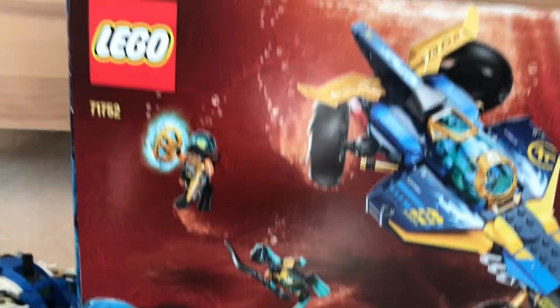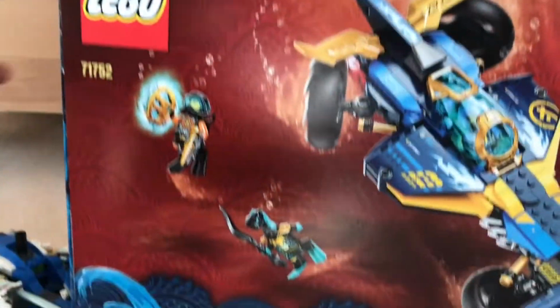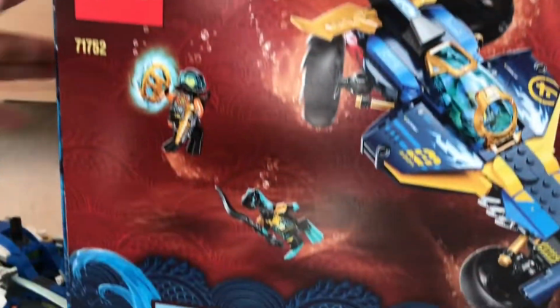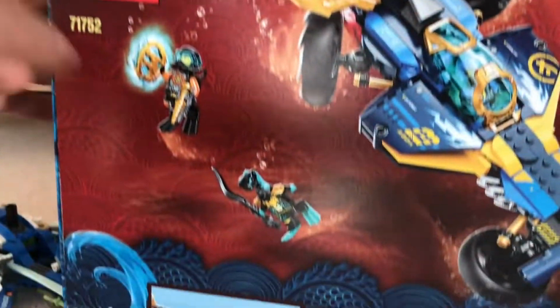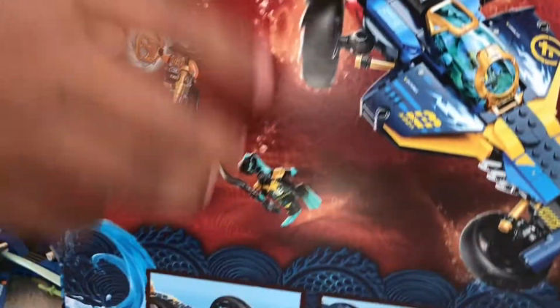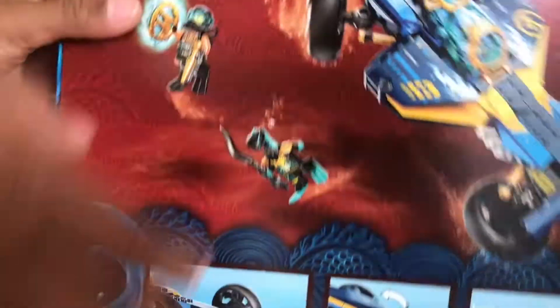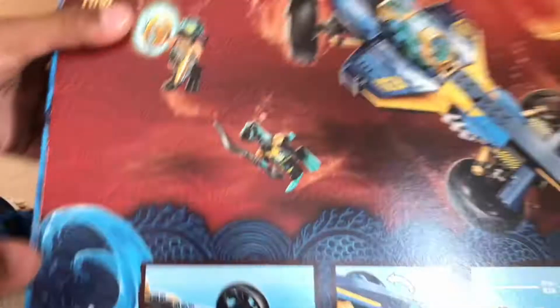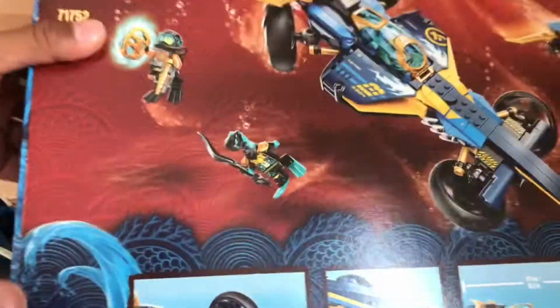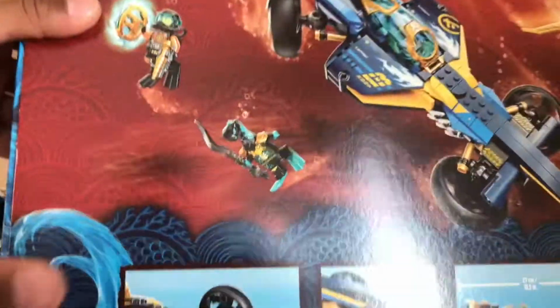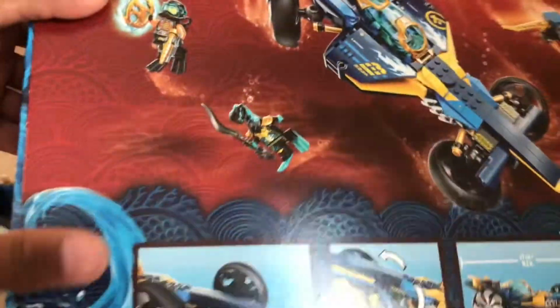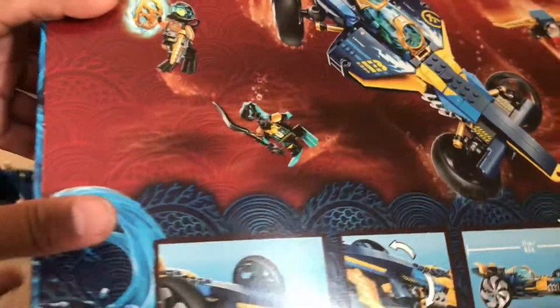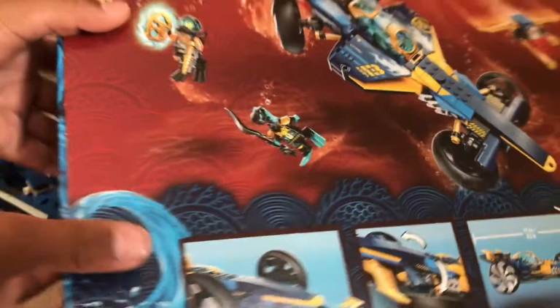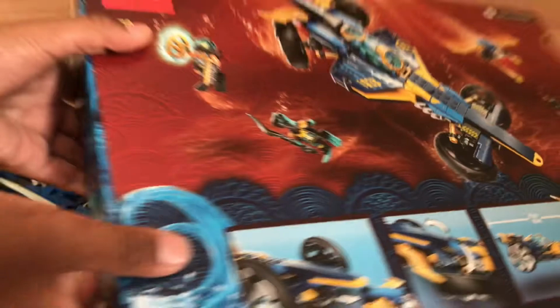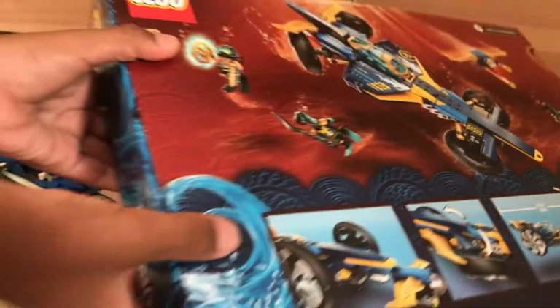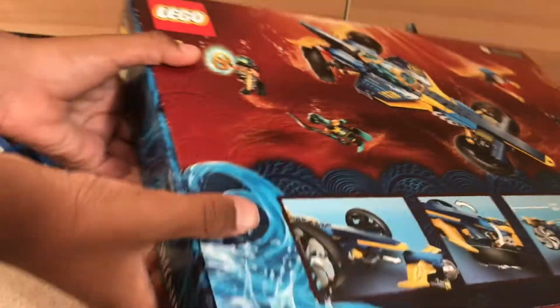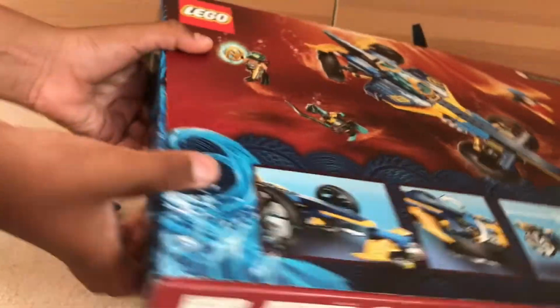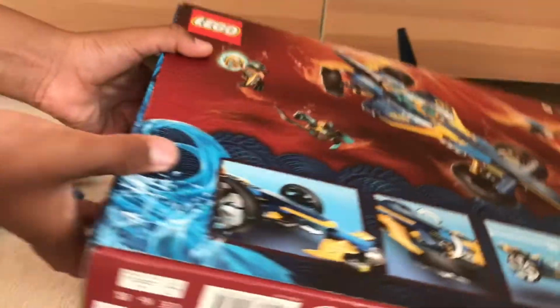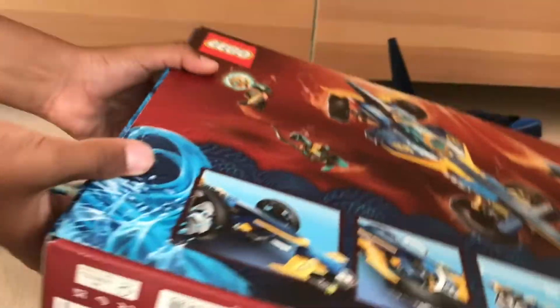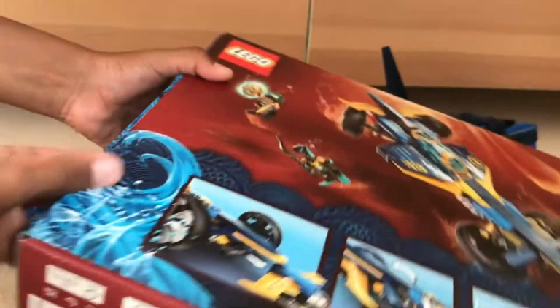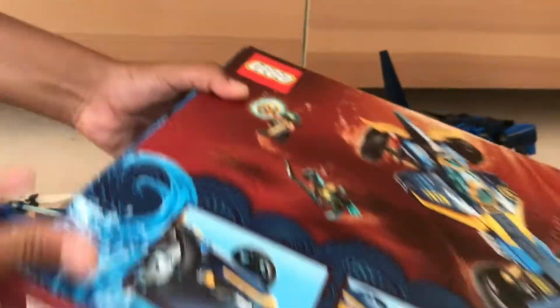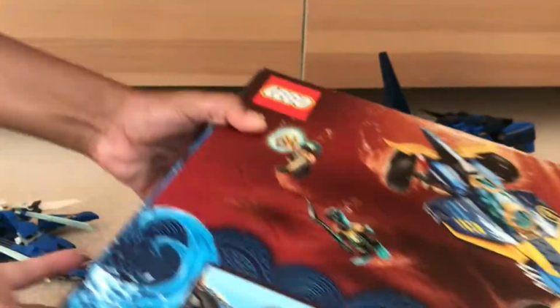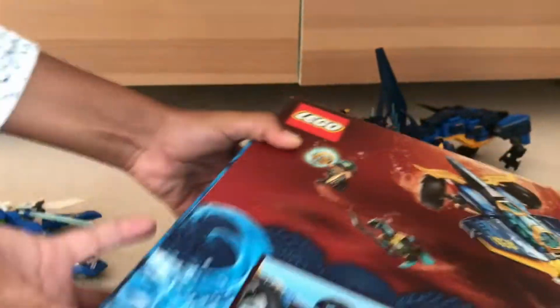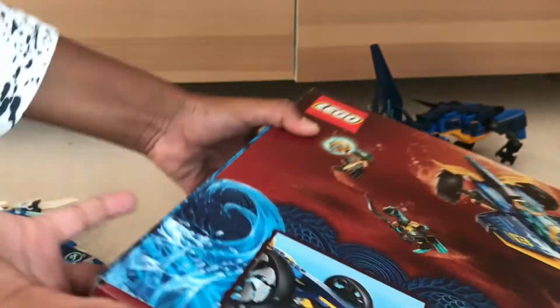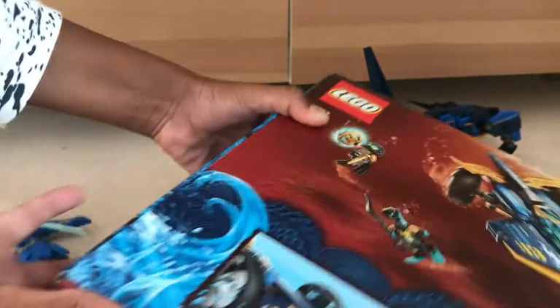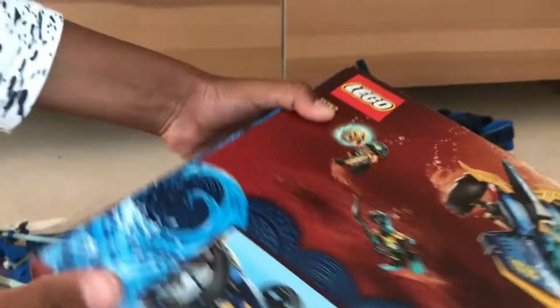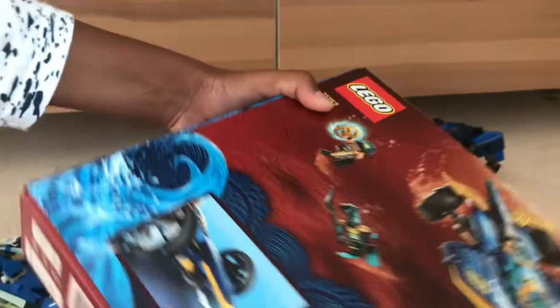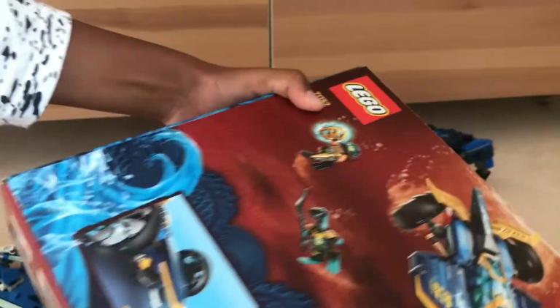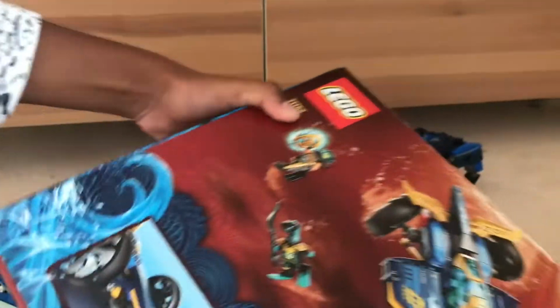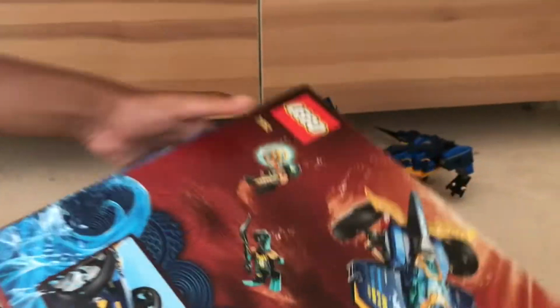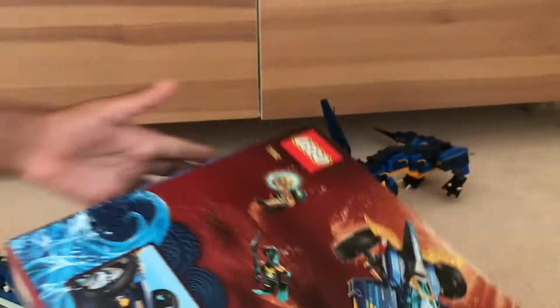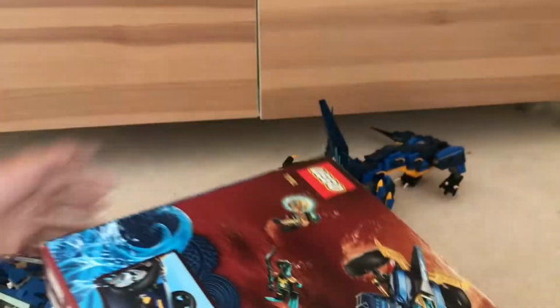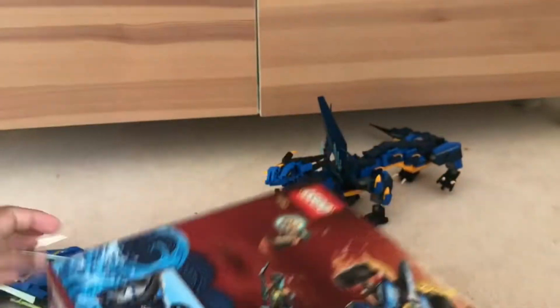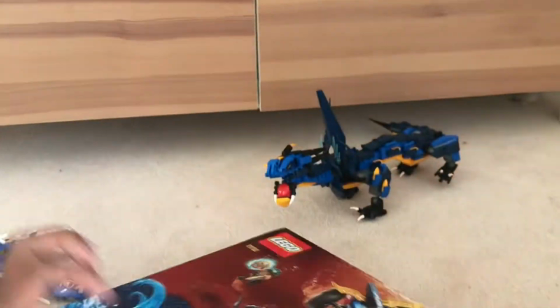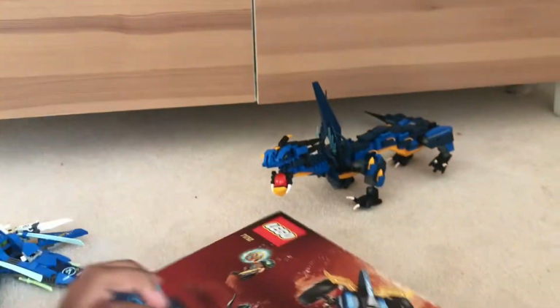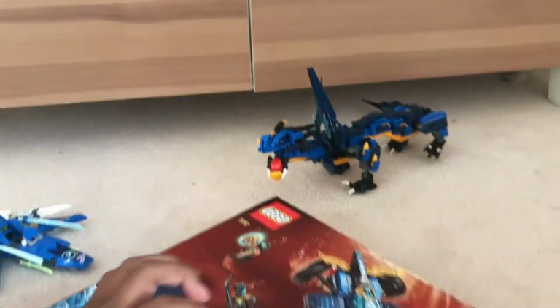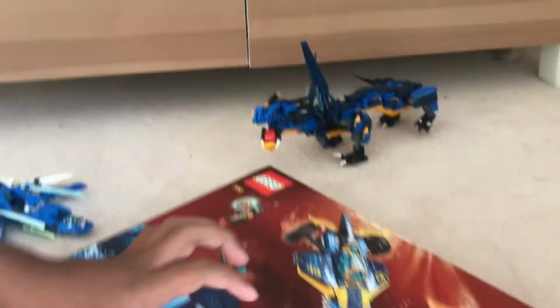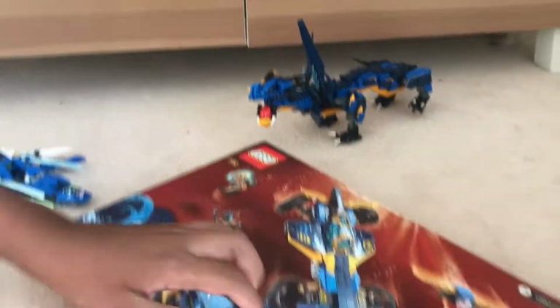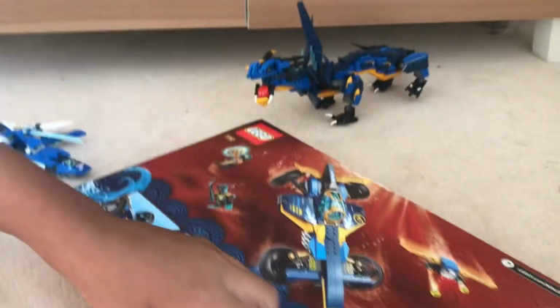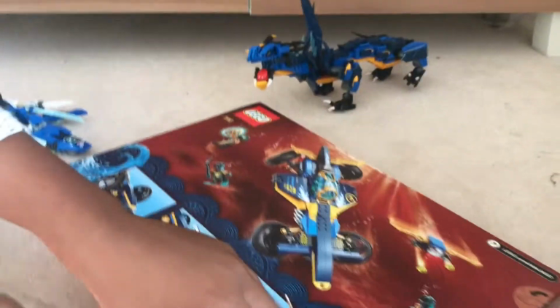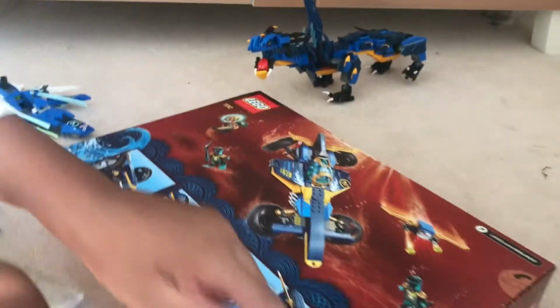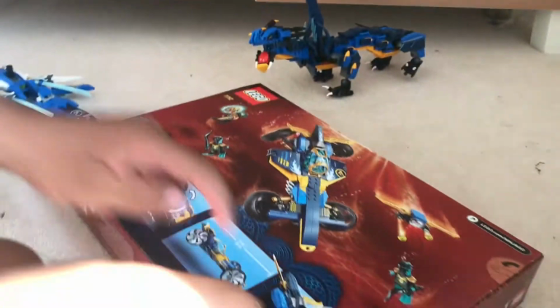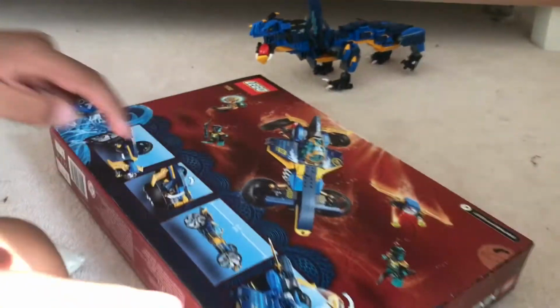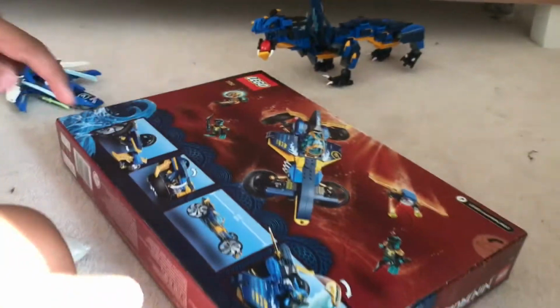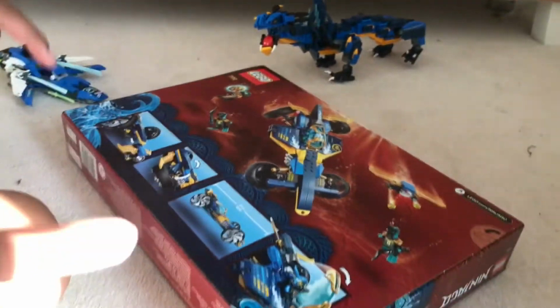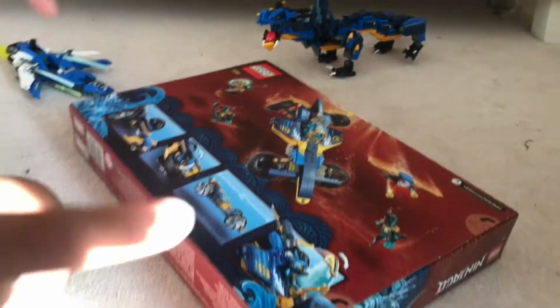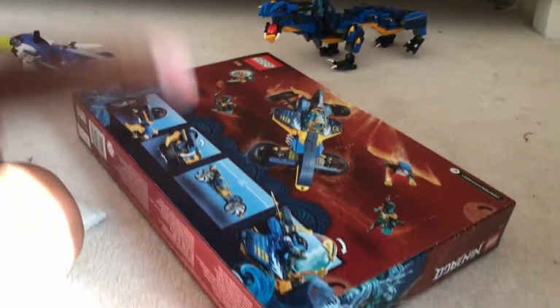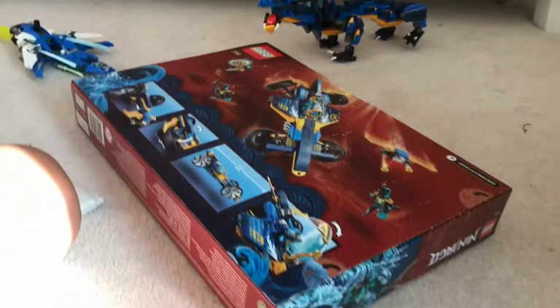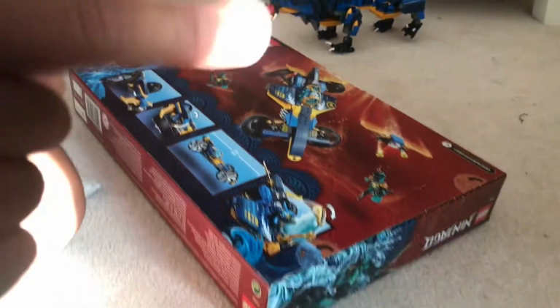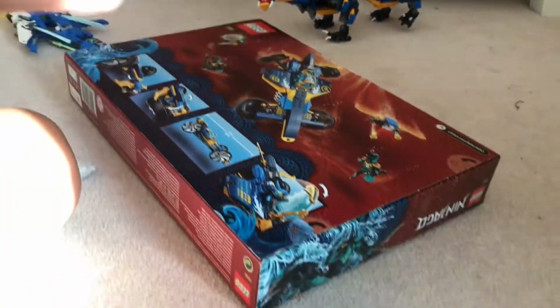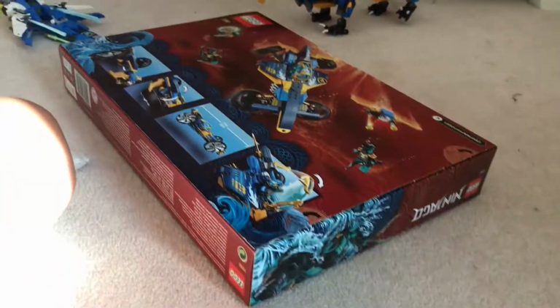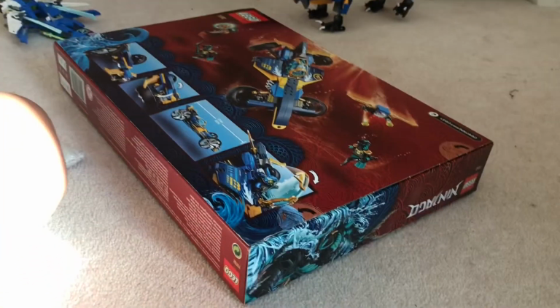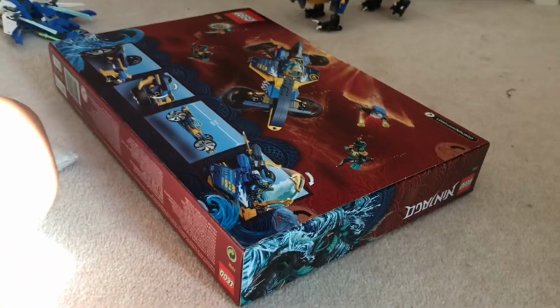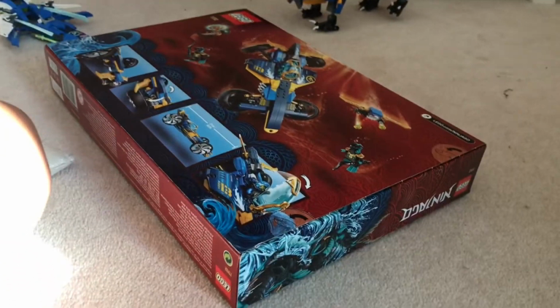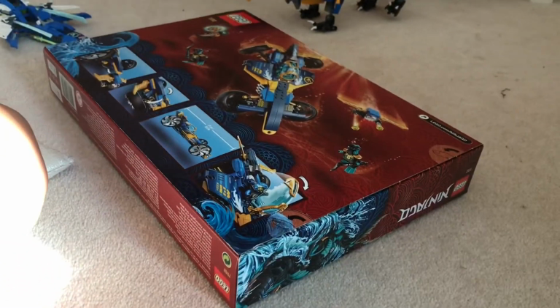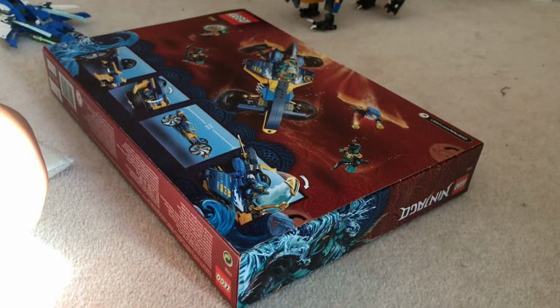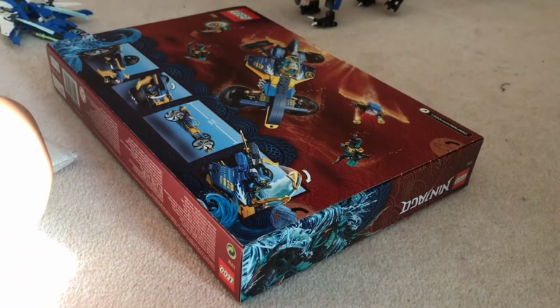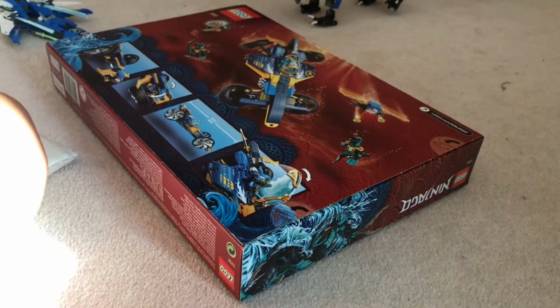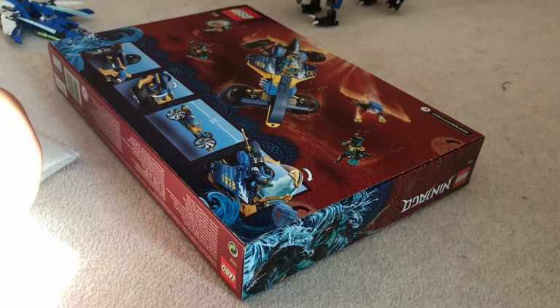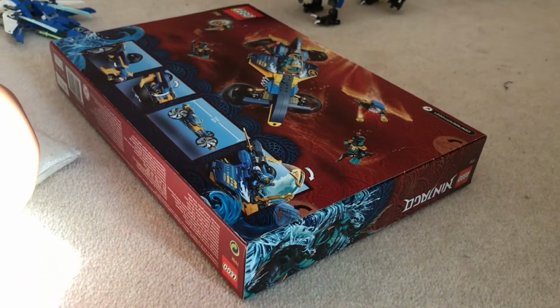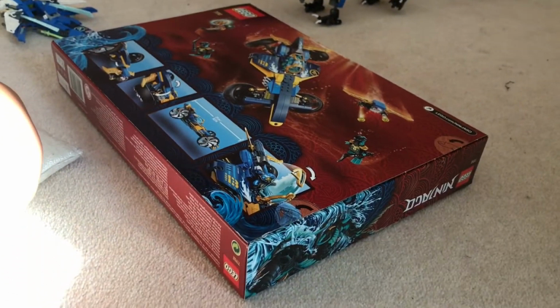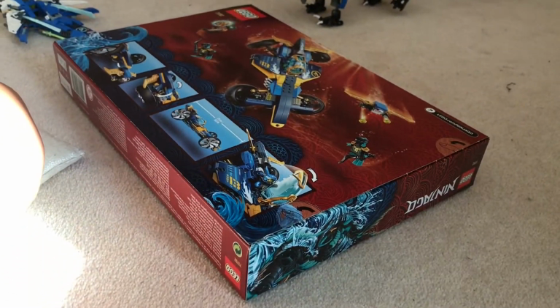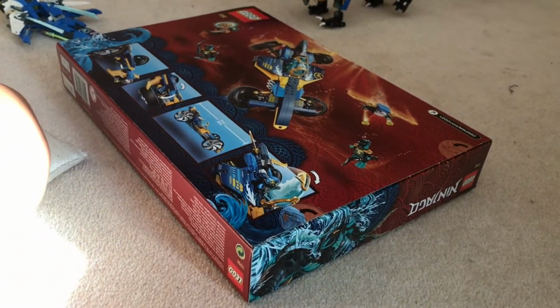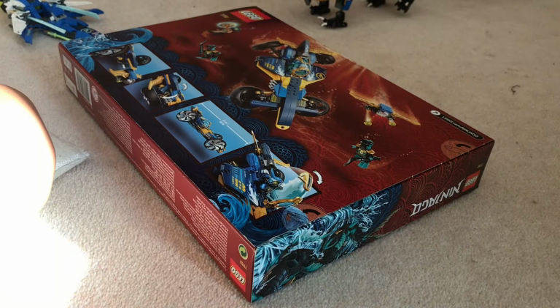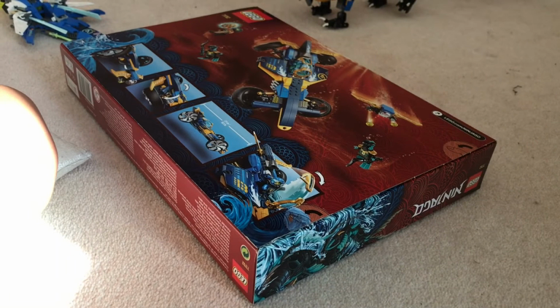Okay so I'm going to open it right now. I'll show you what it looks like after I open it.